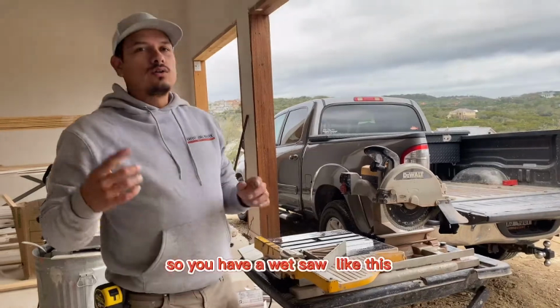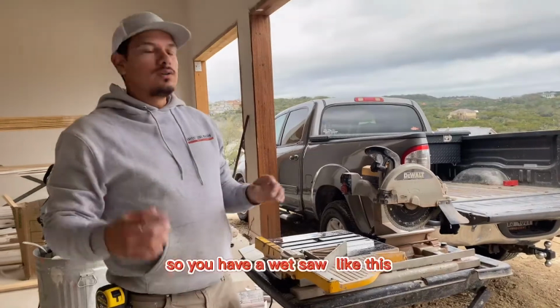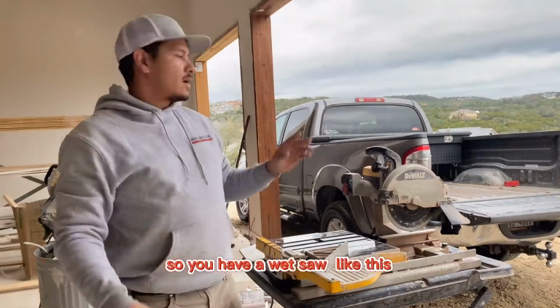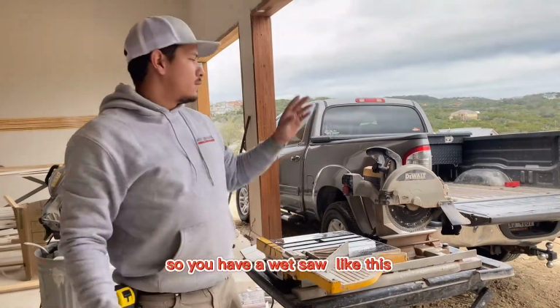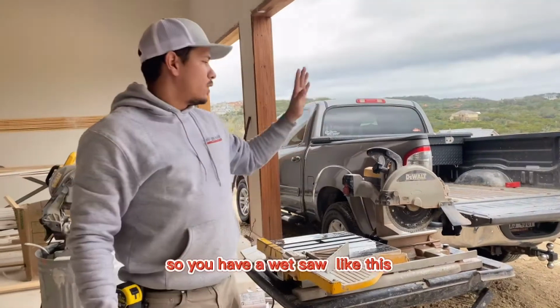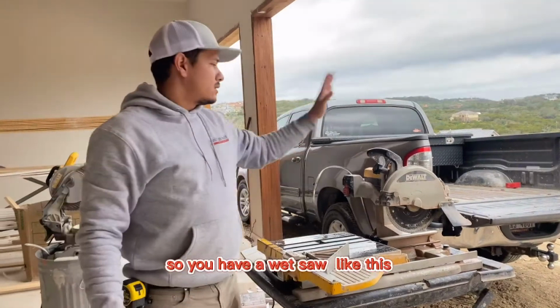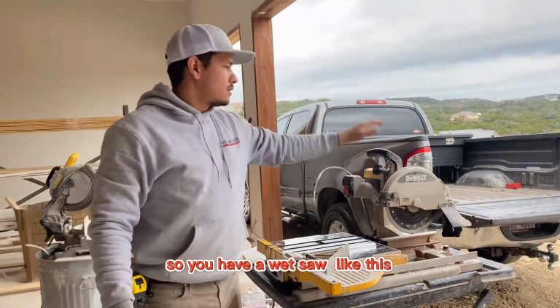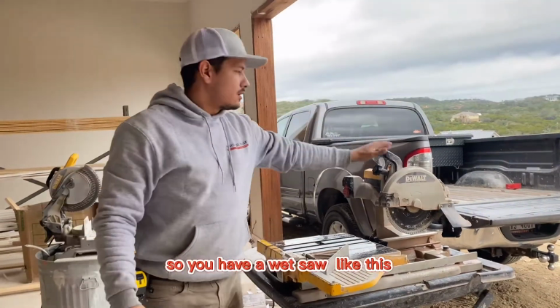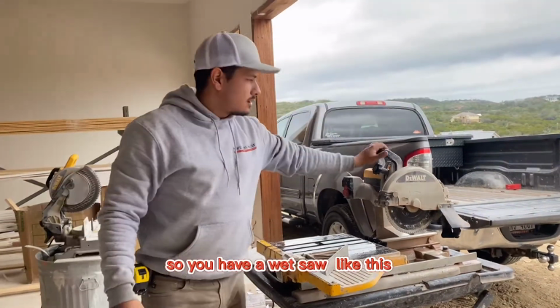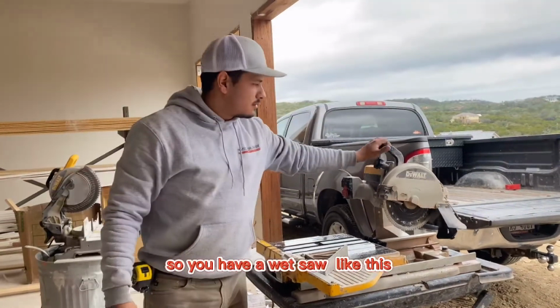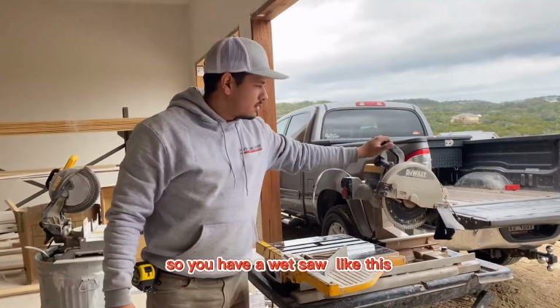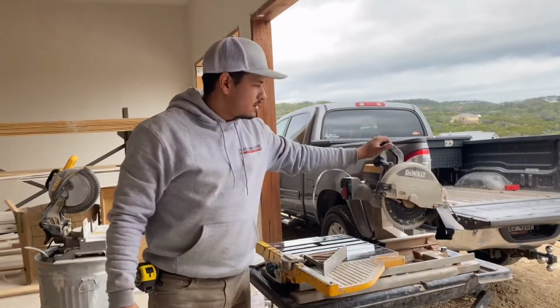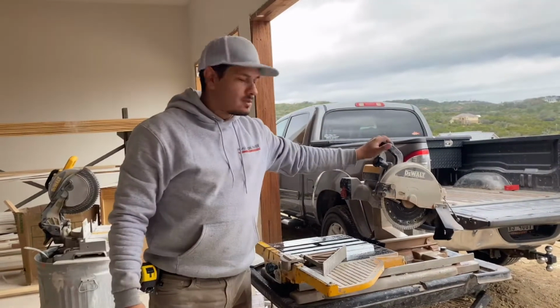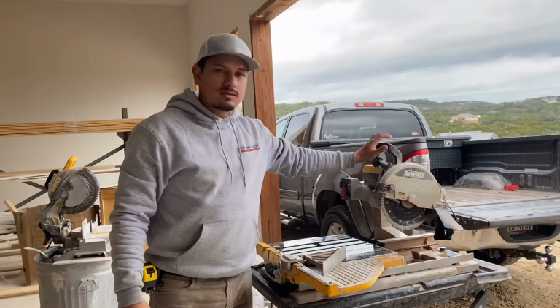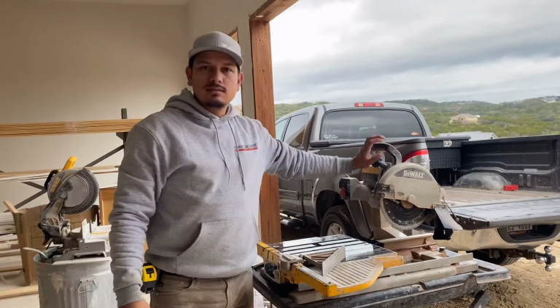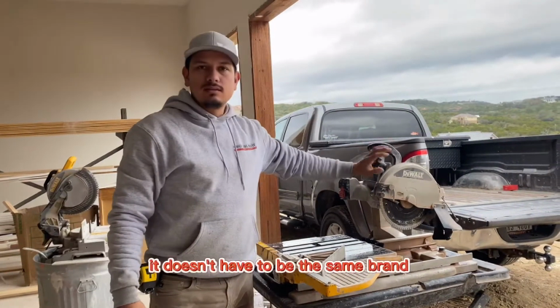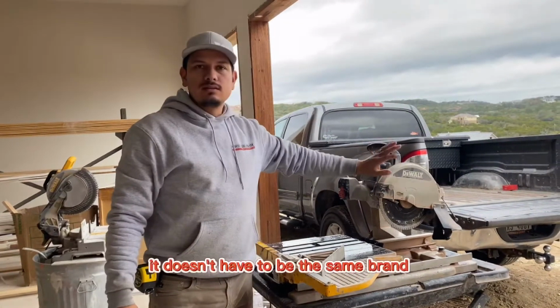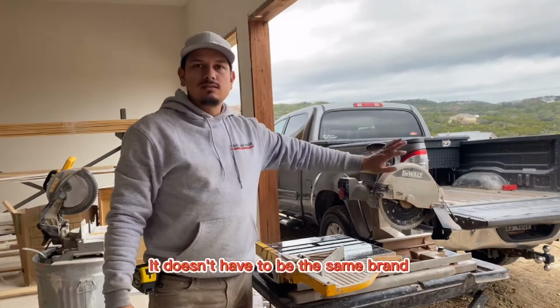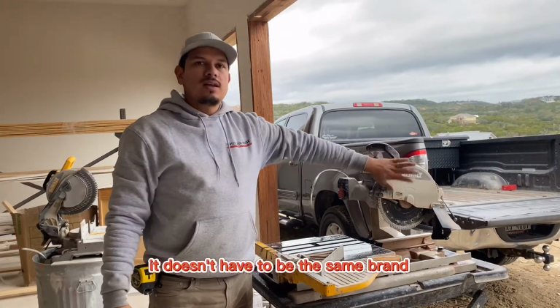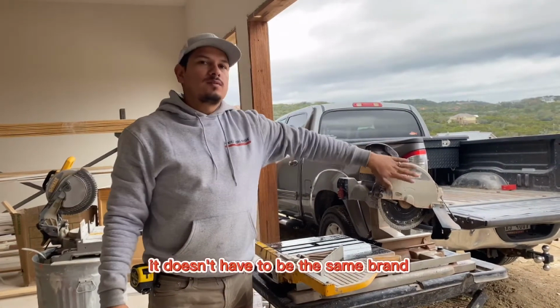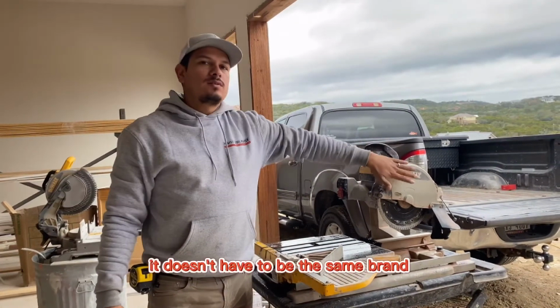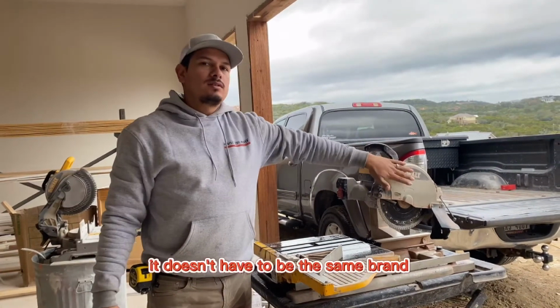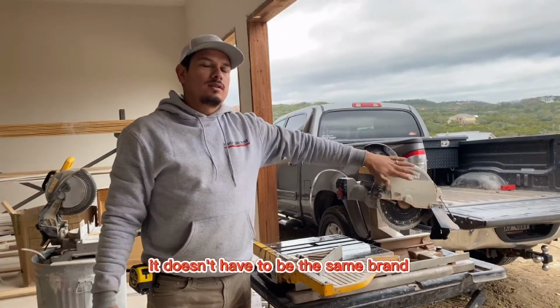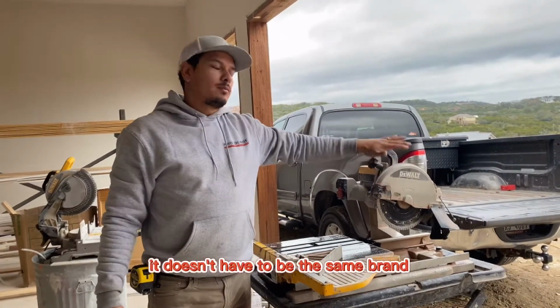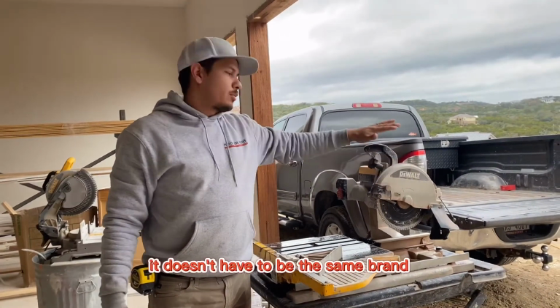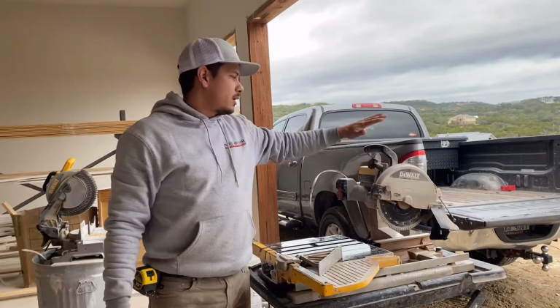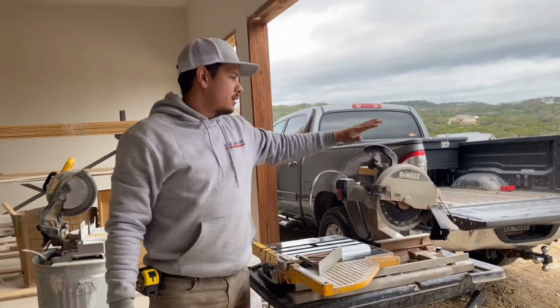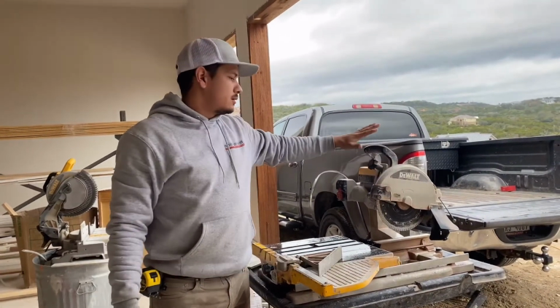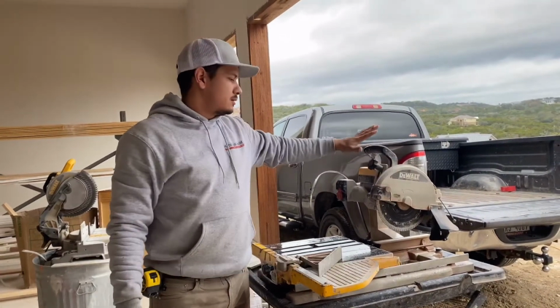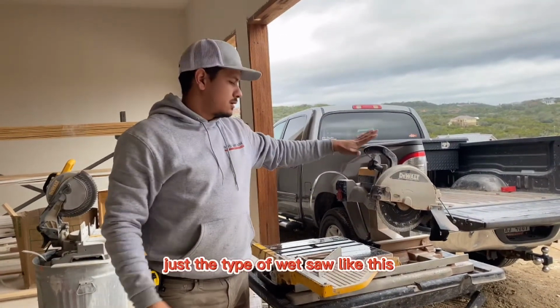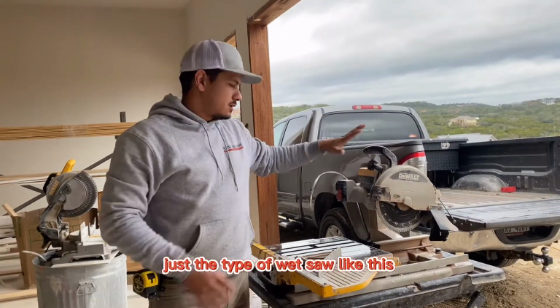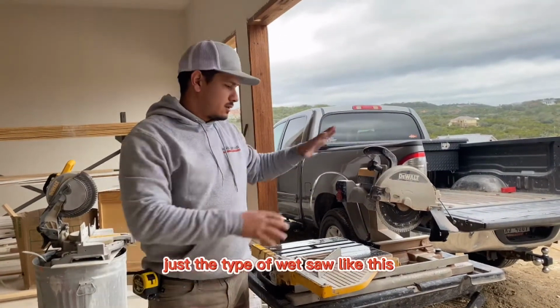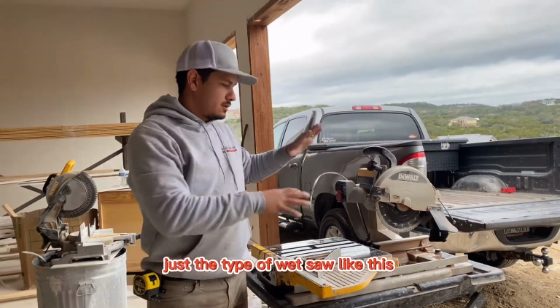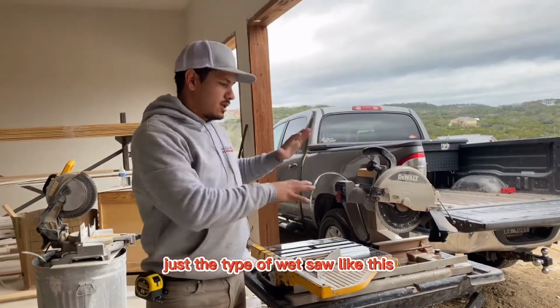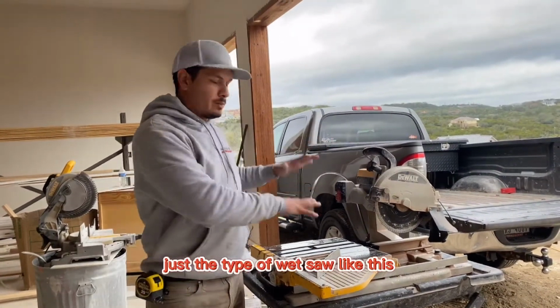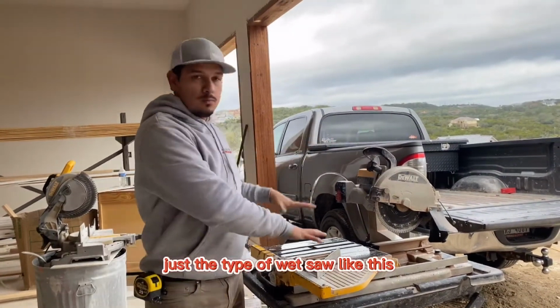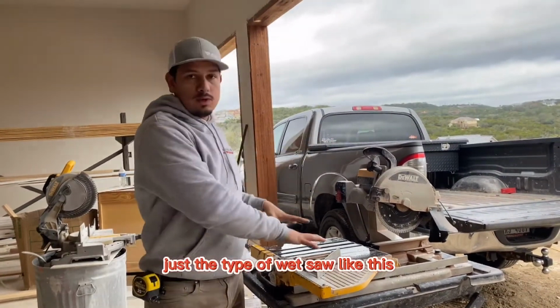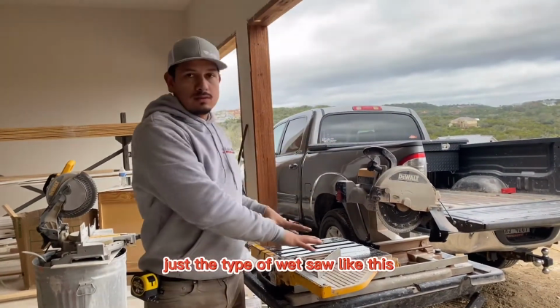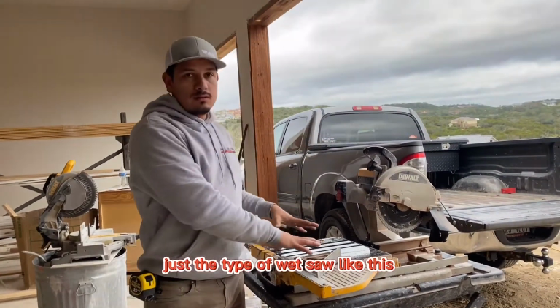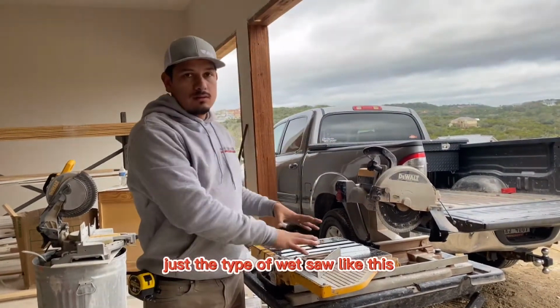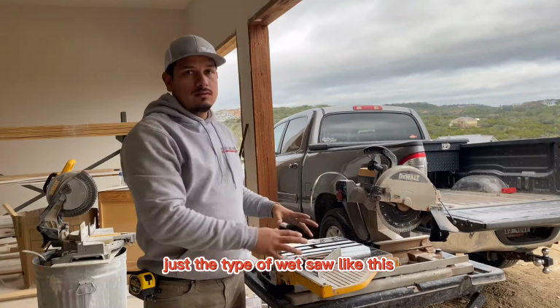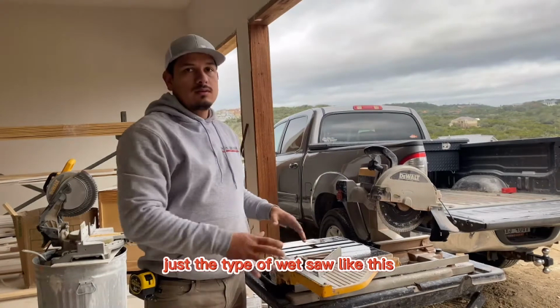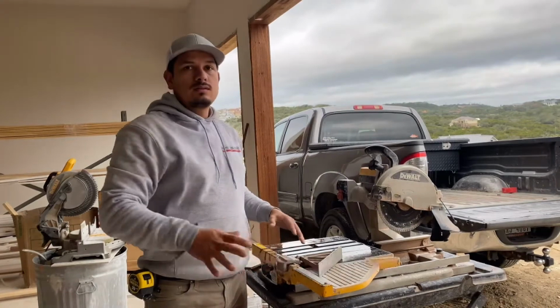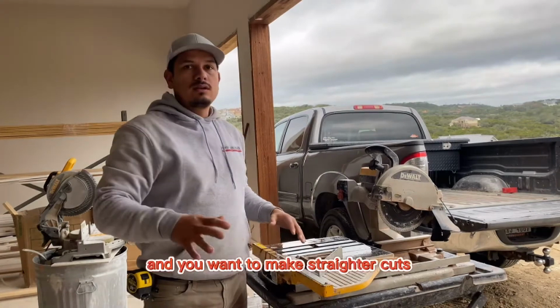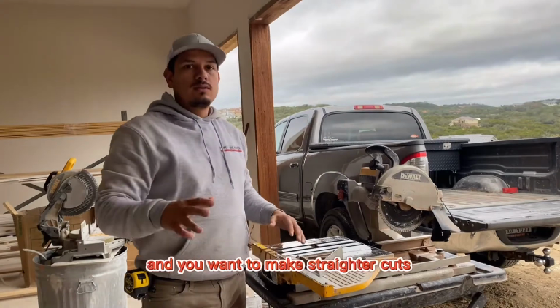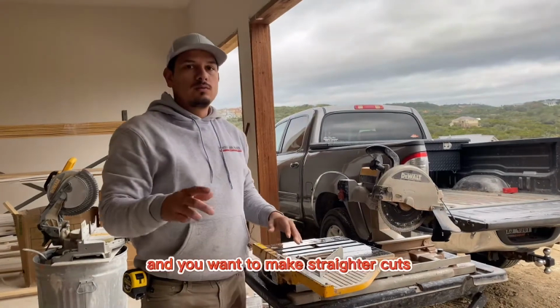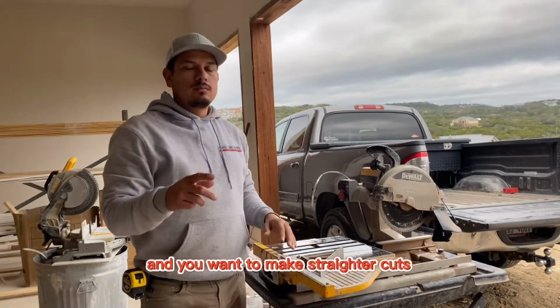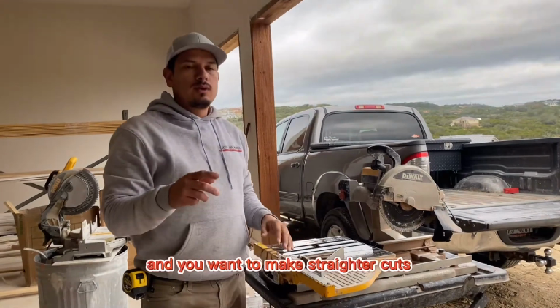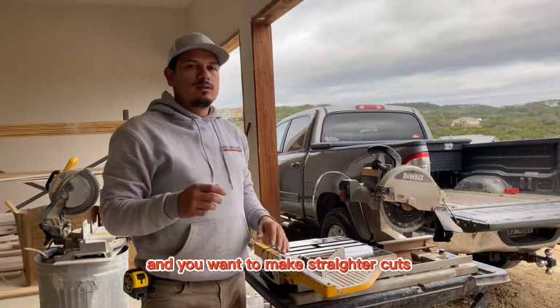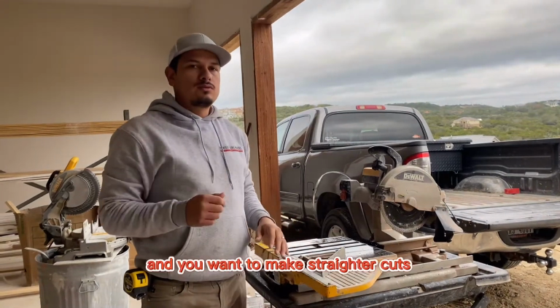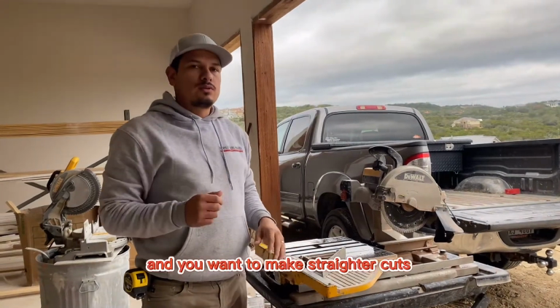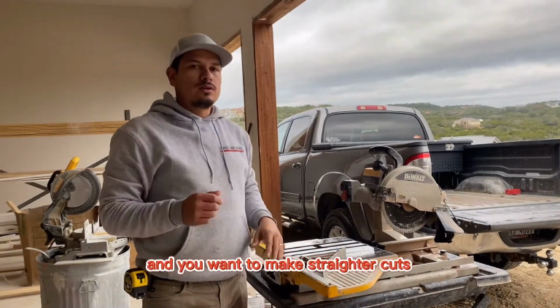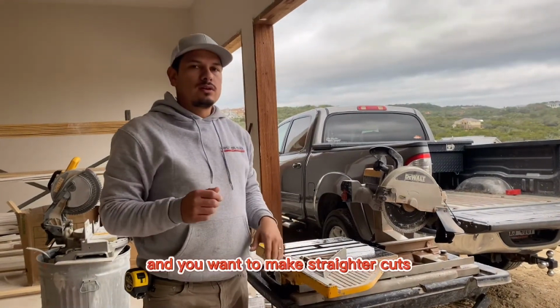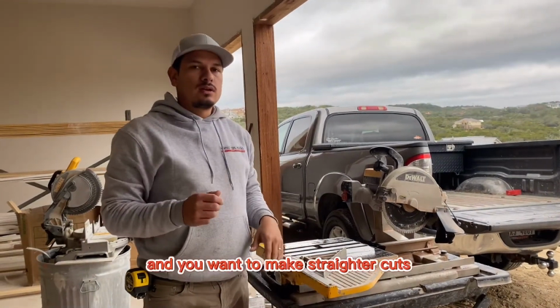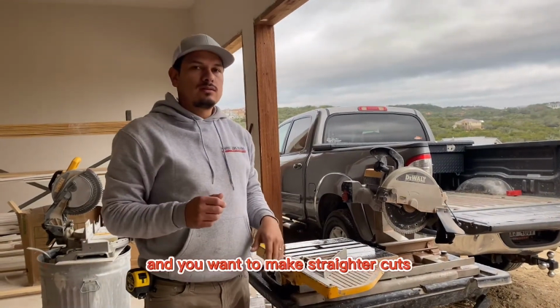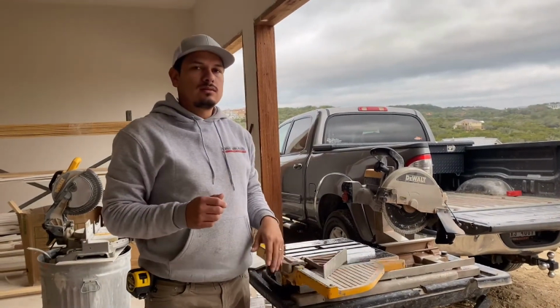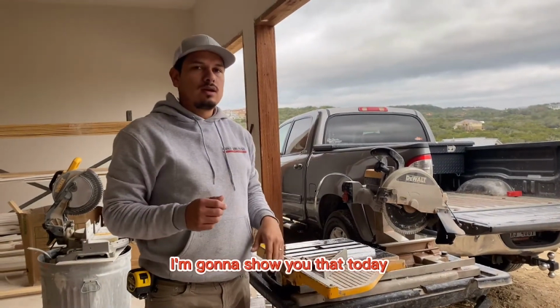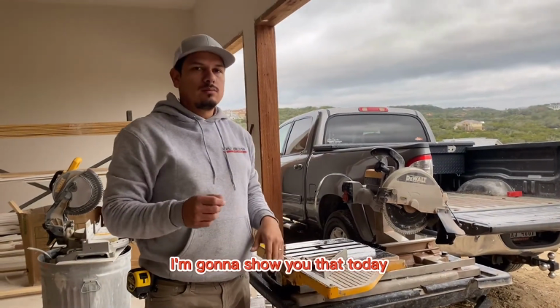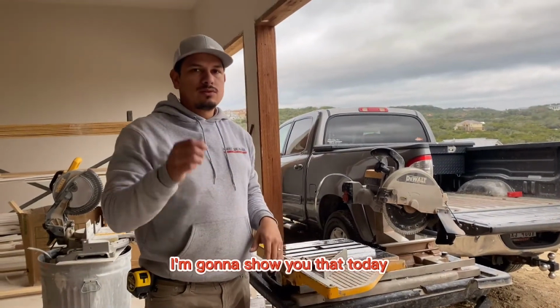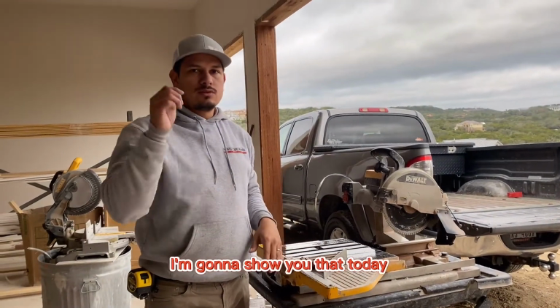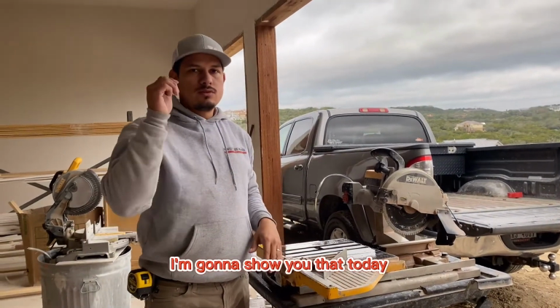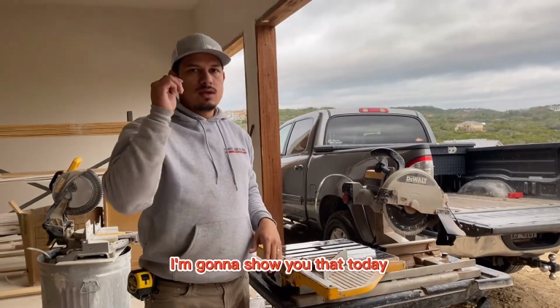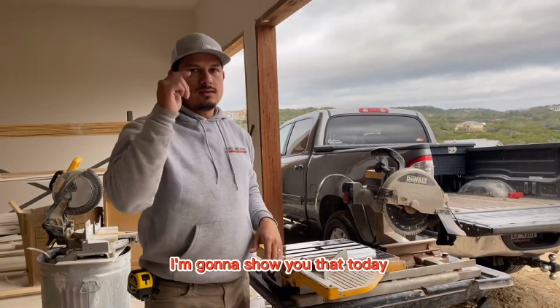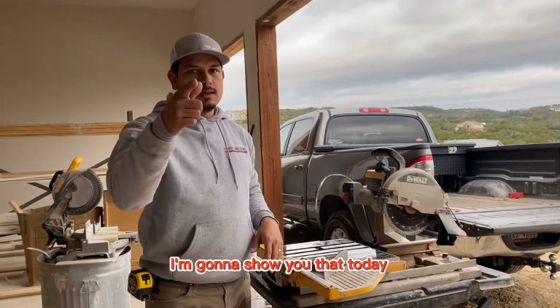You have a wet saw like this — it doesn't have to be the same brand, just a type of wet saw like this — and you want to make straighter cuts. I'm going to show you that today.